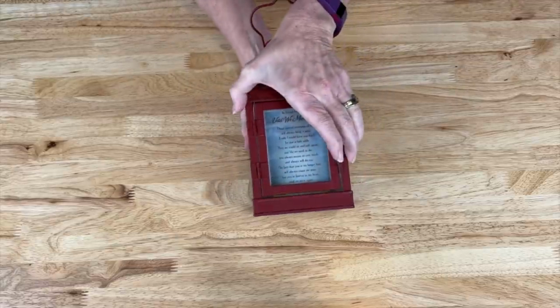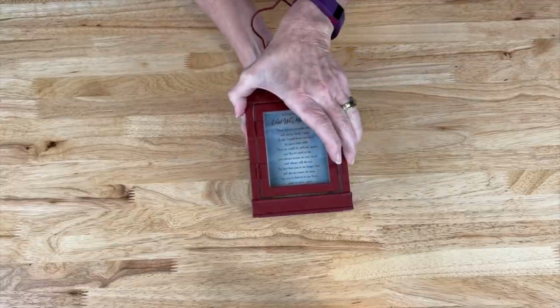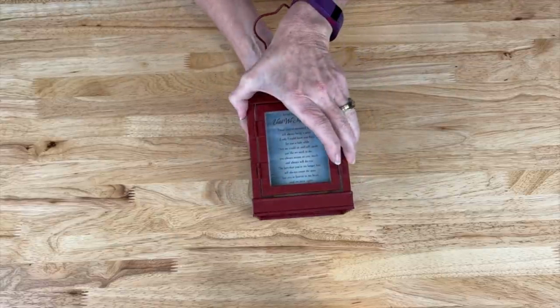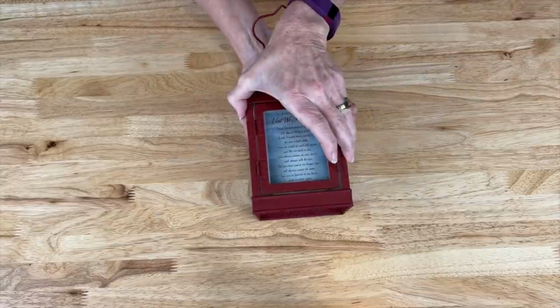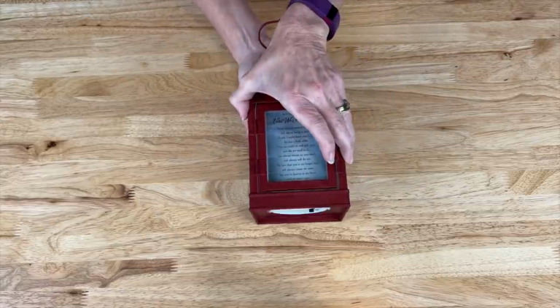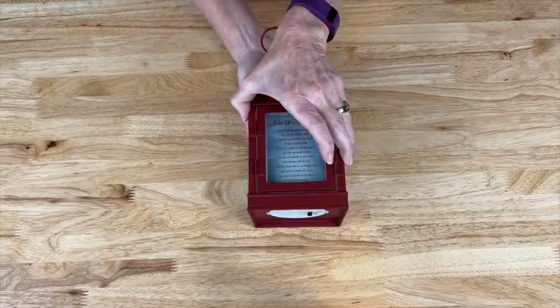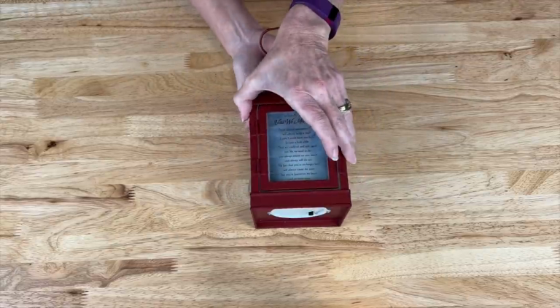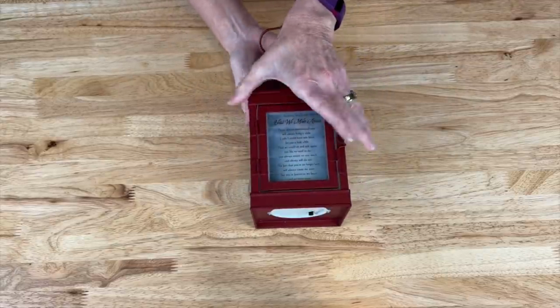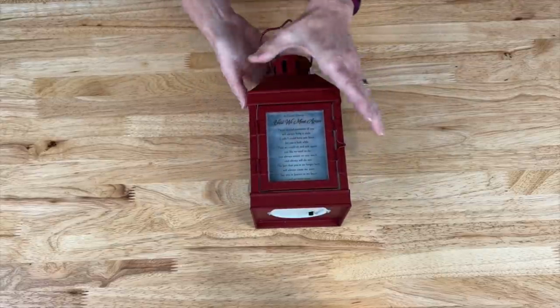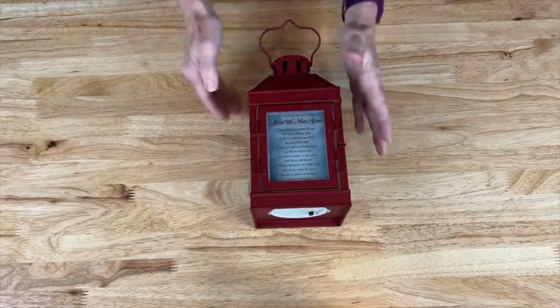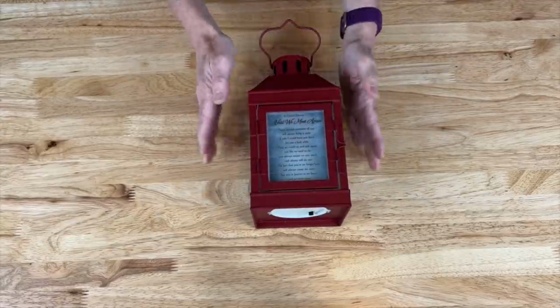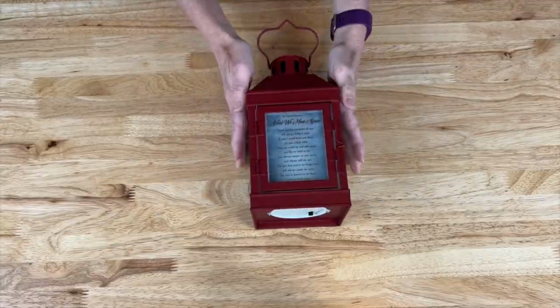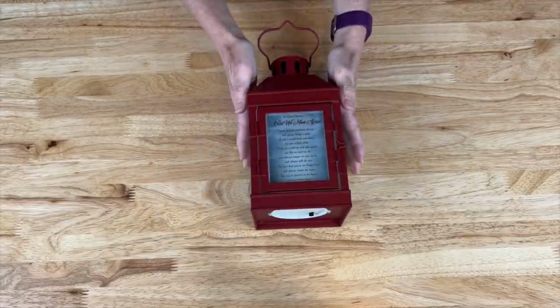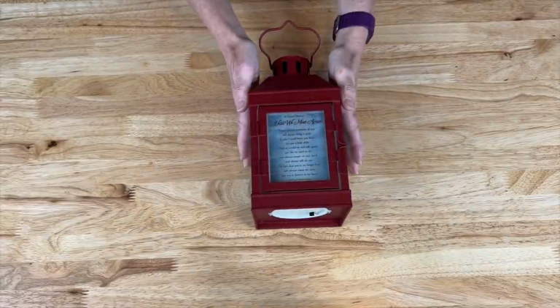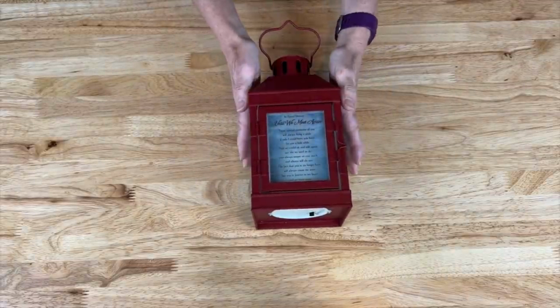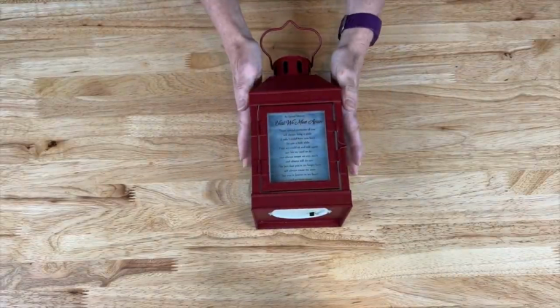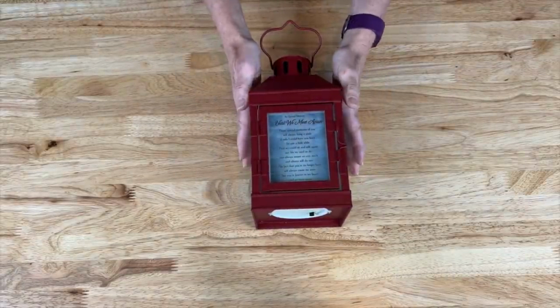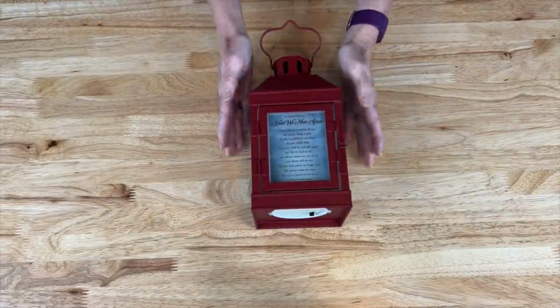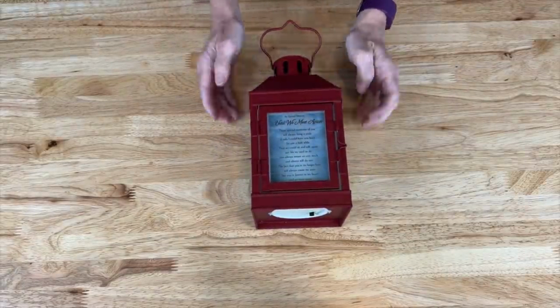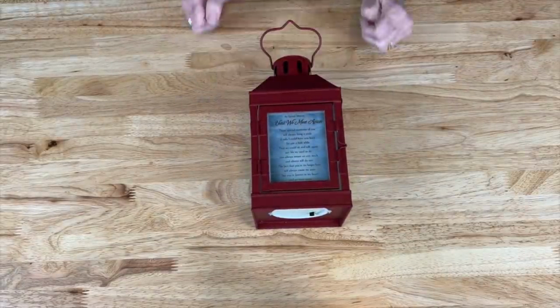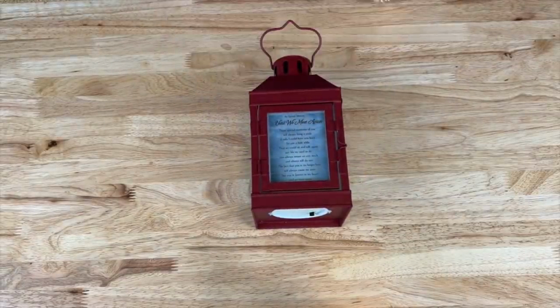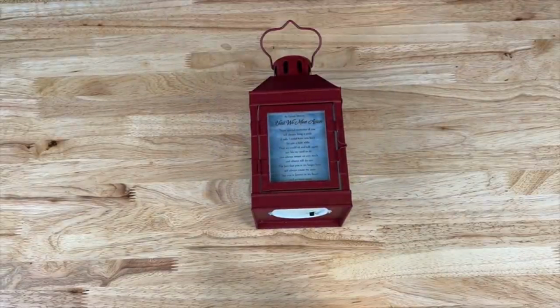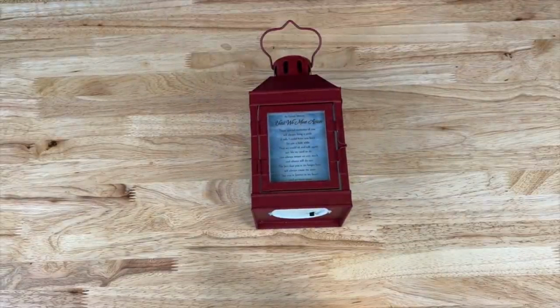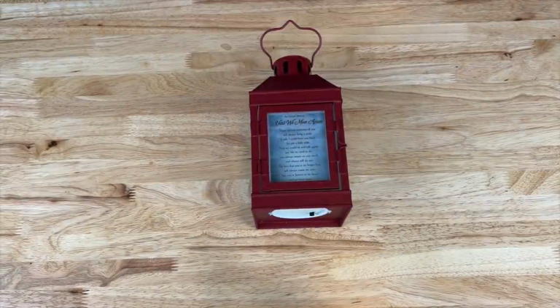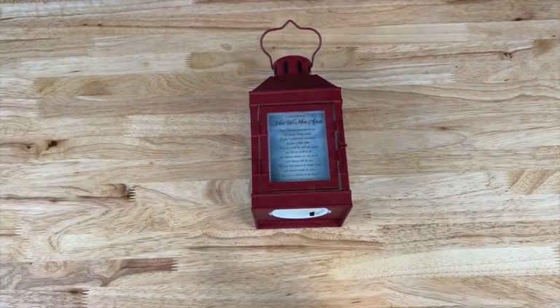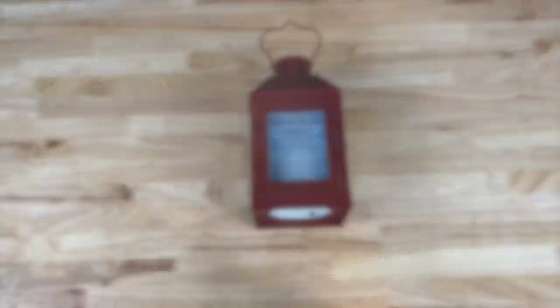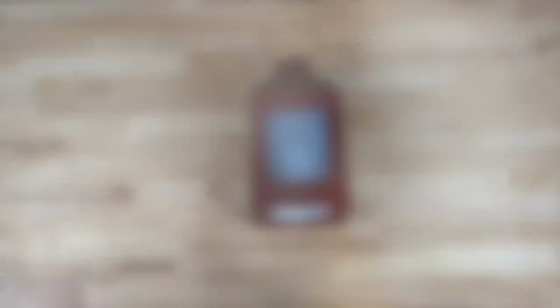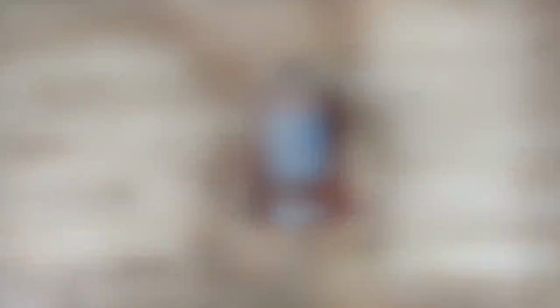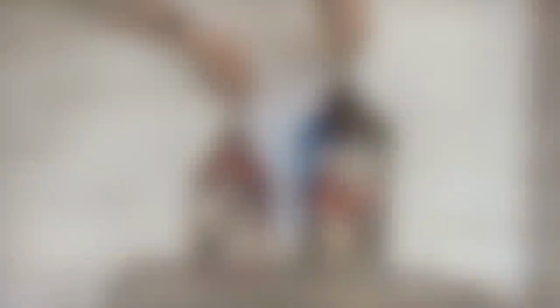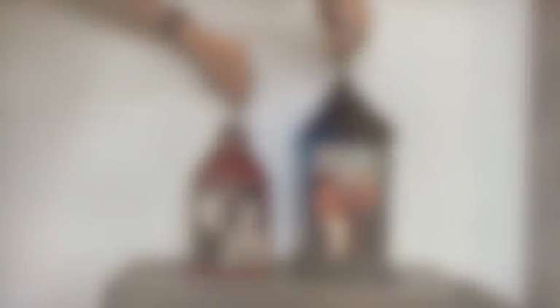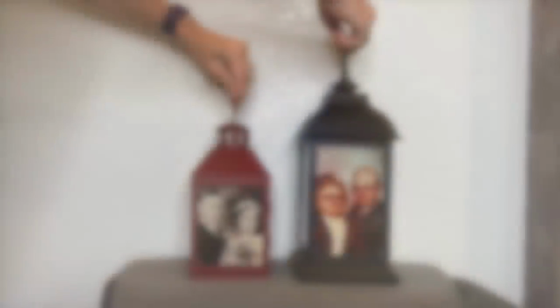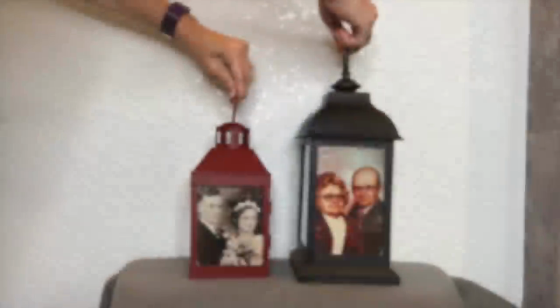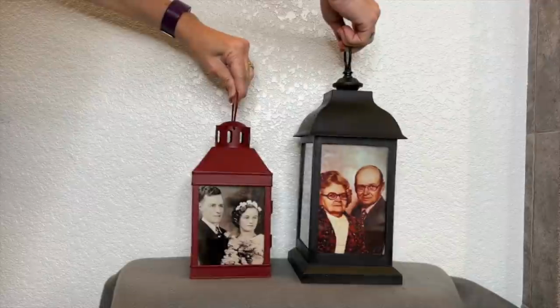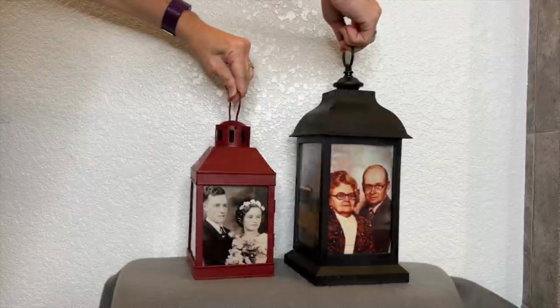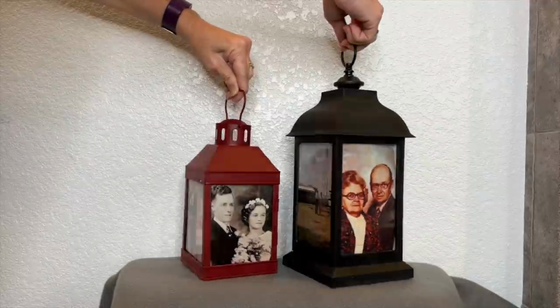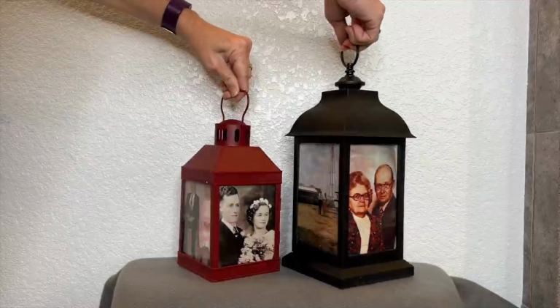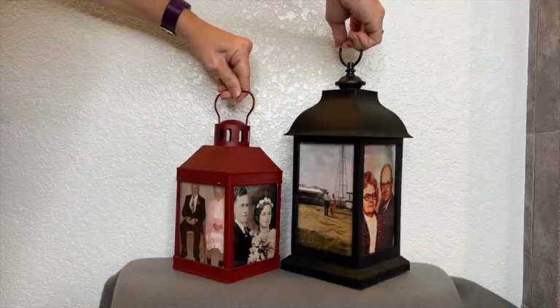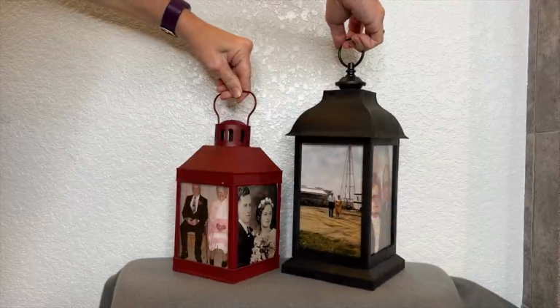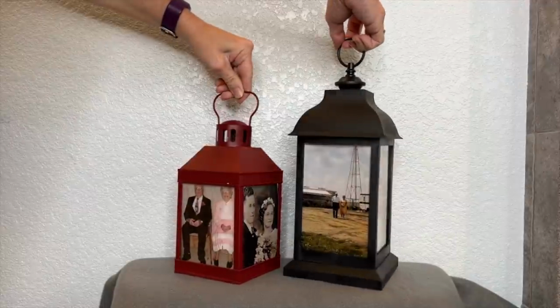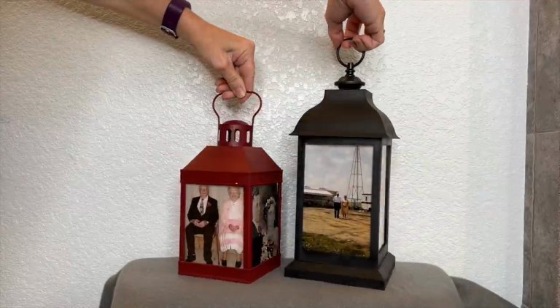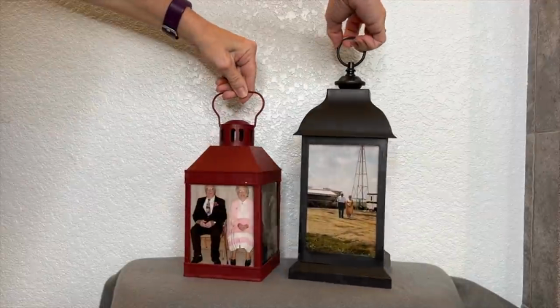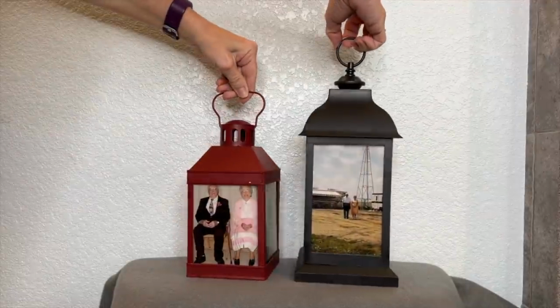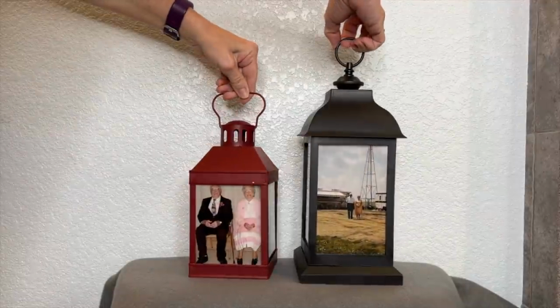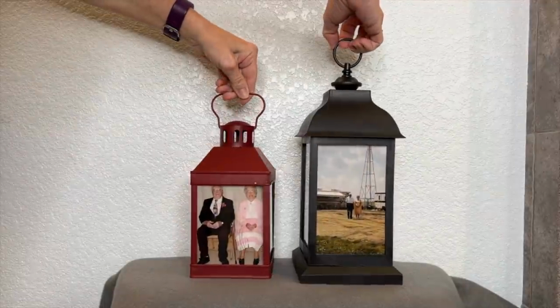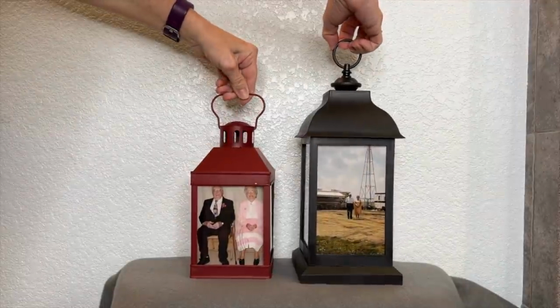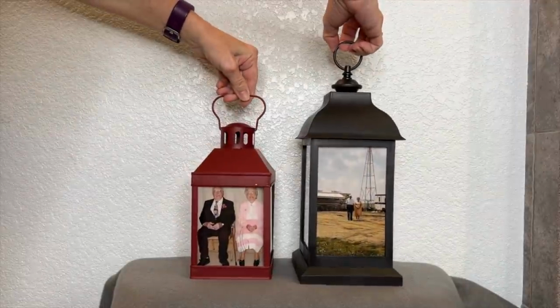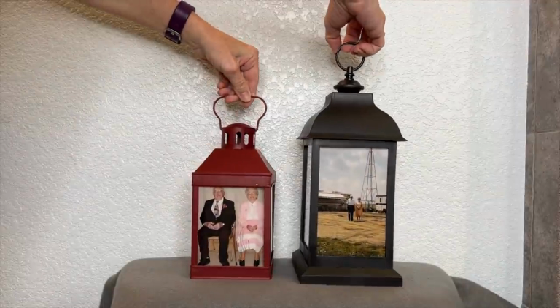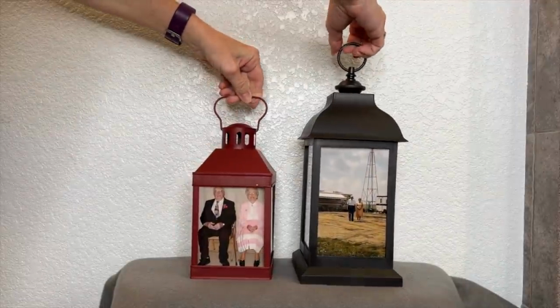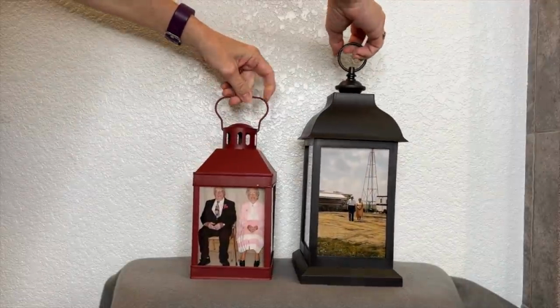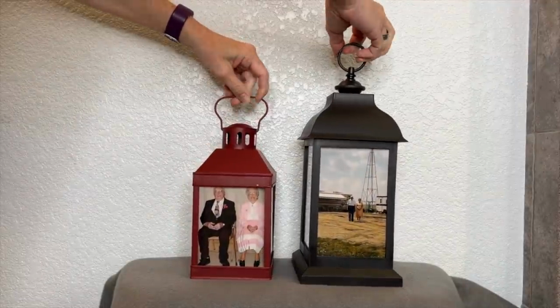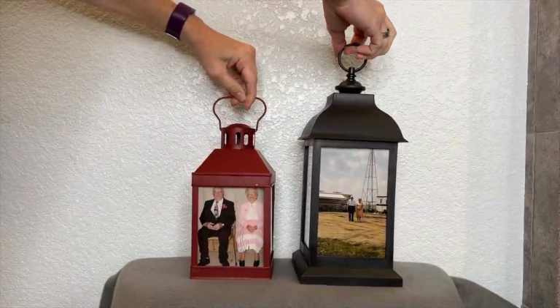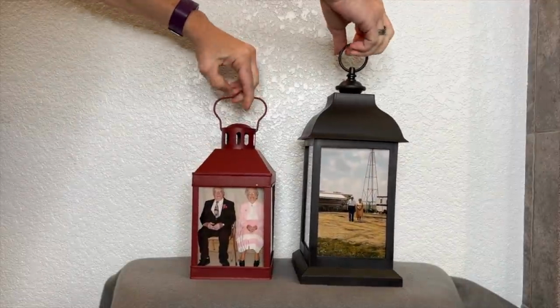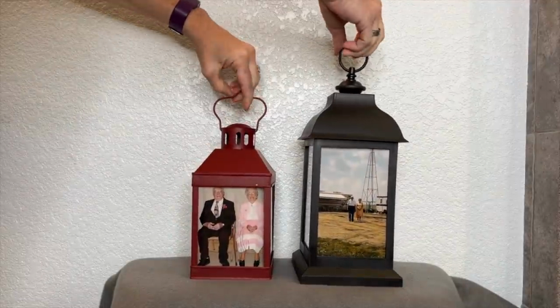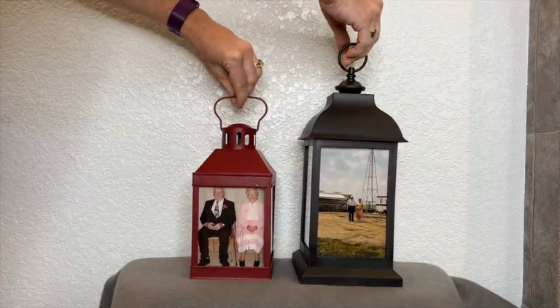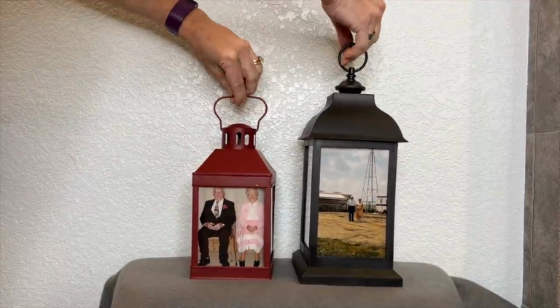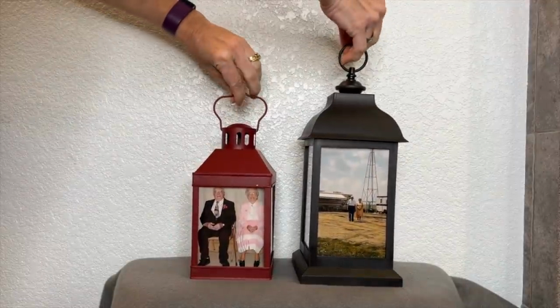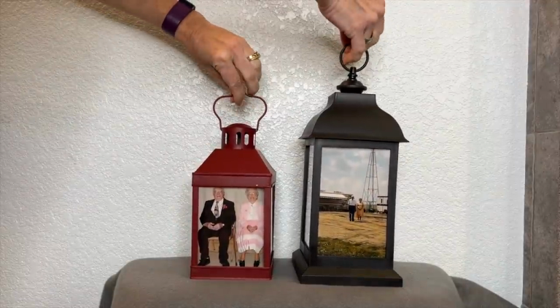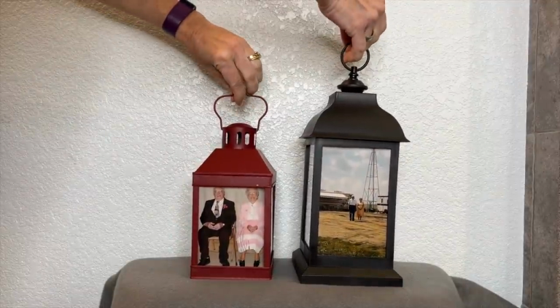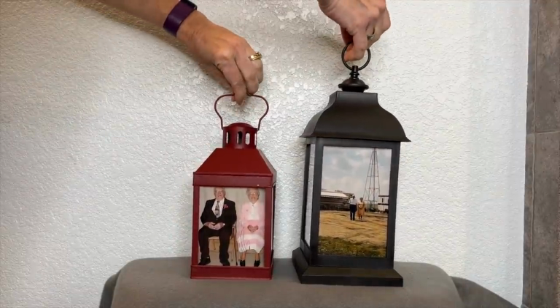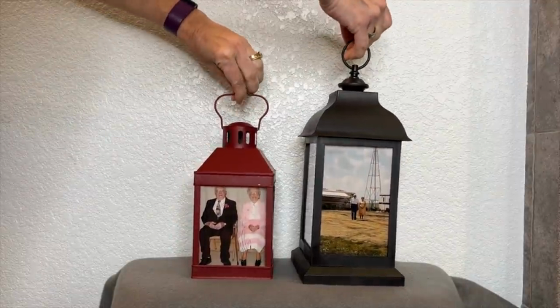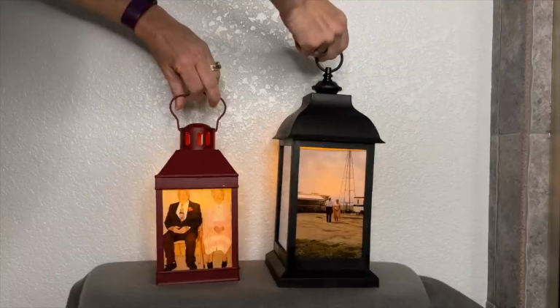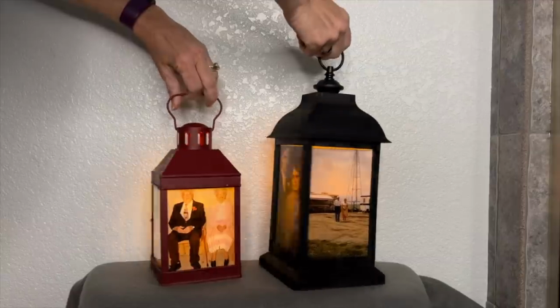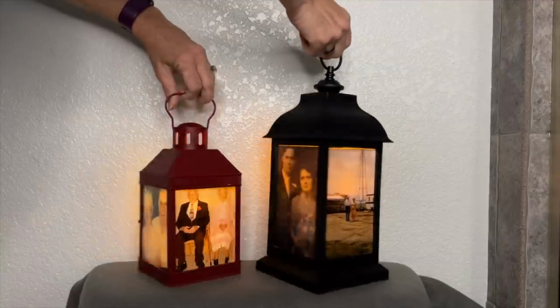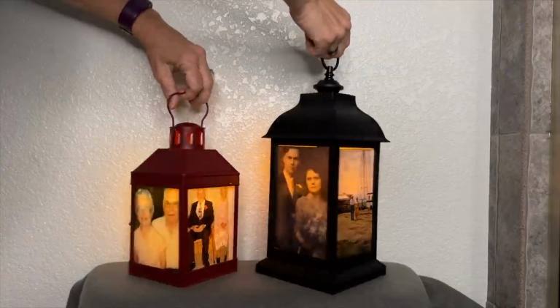Let's go light them up and see what they look like. I hope this inspires you to make some memorial lanterns of your own.